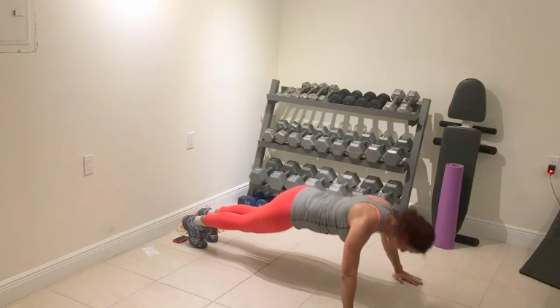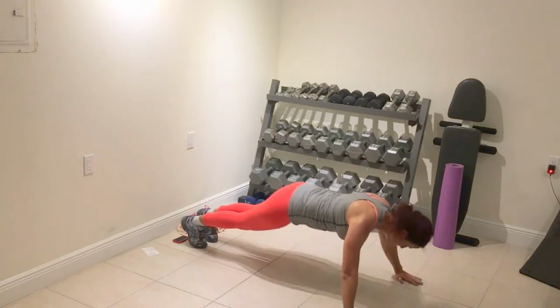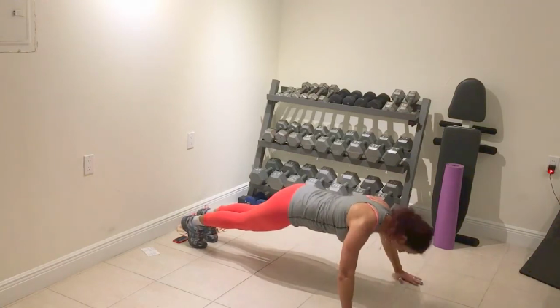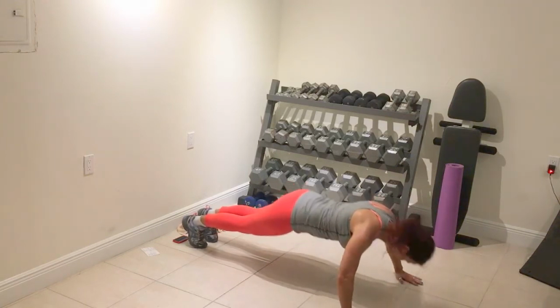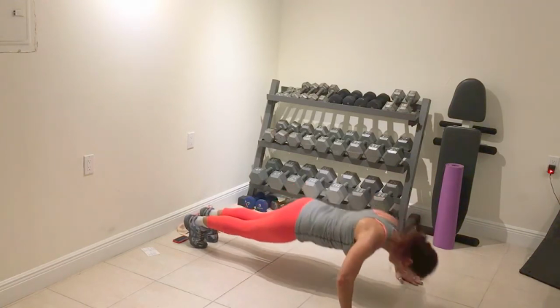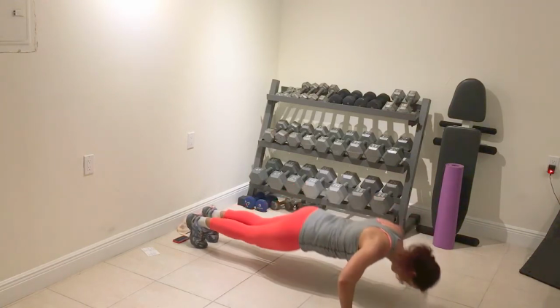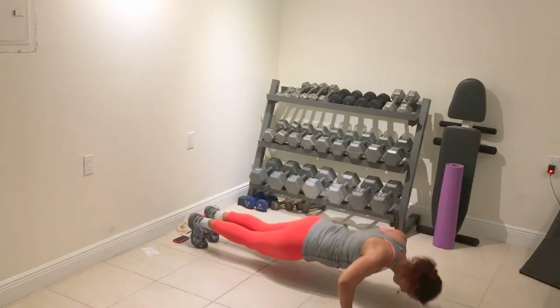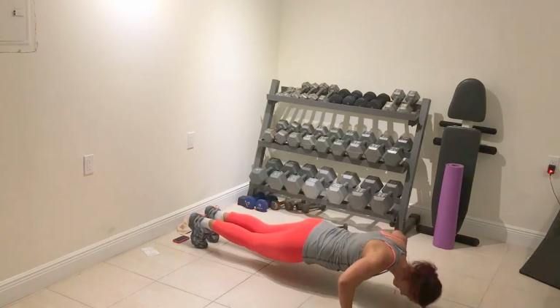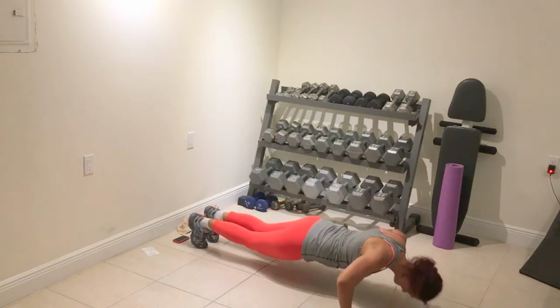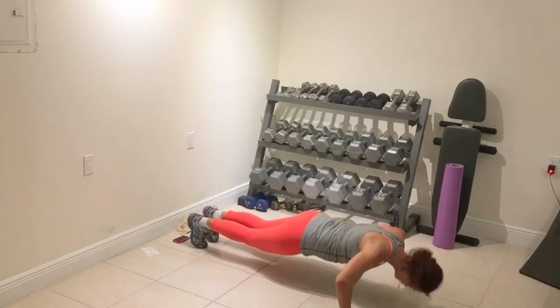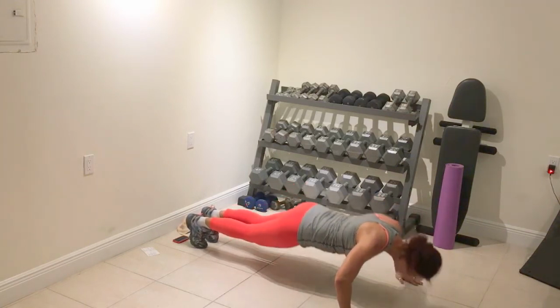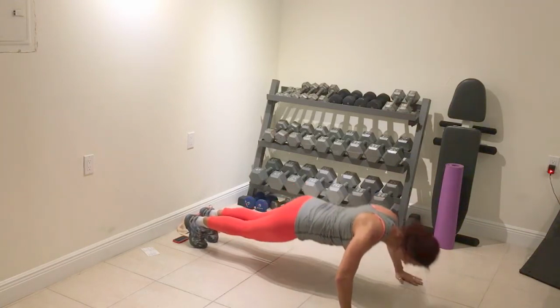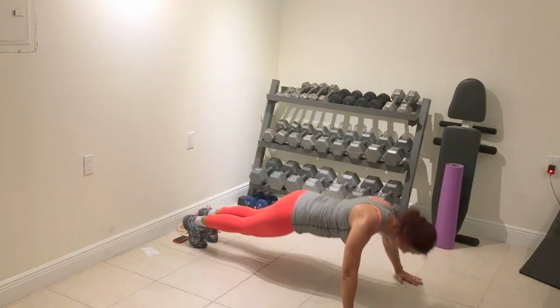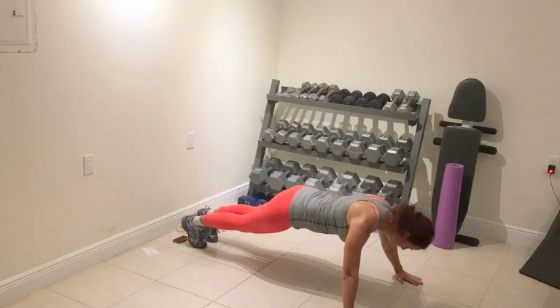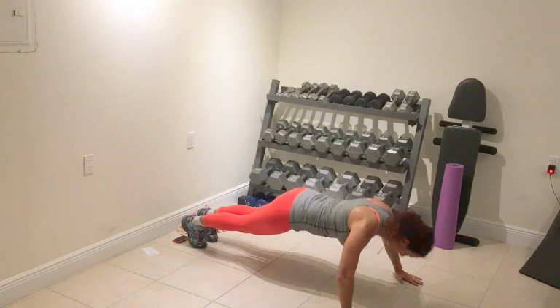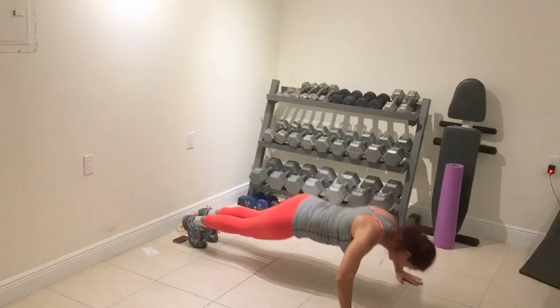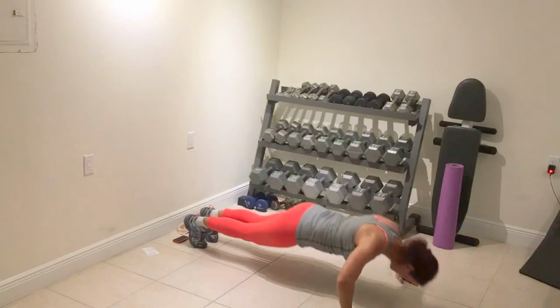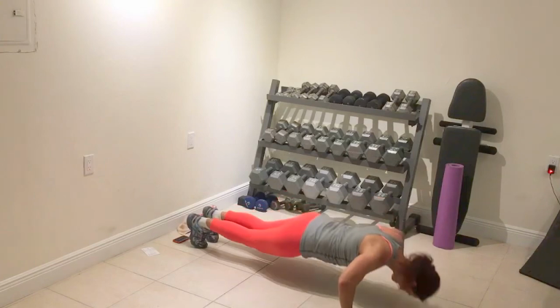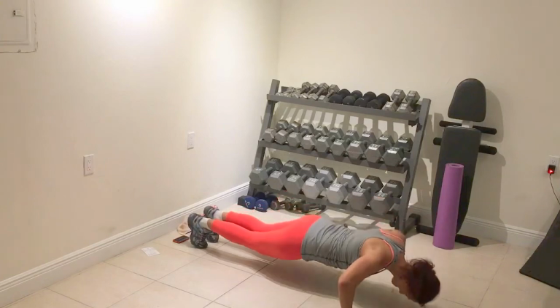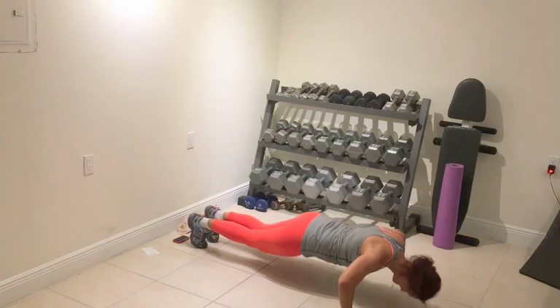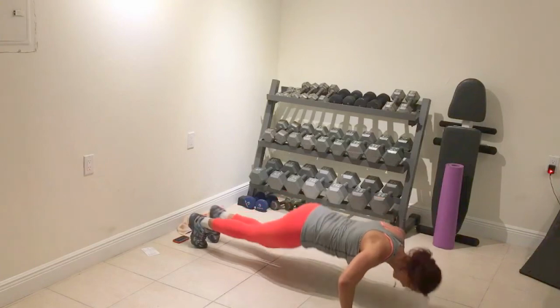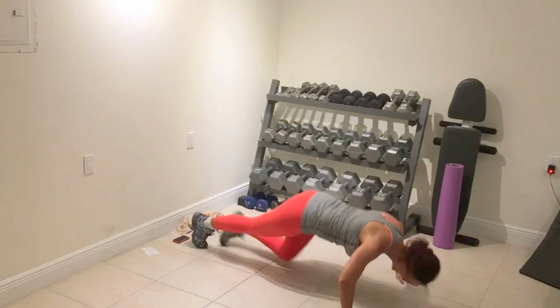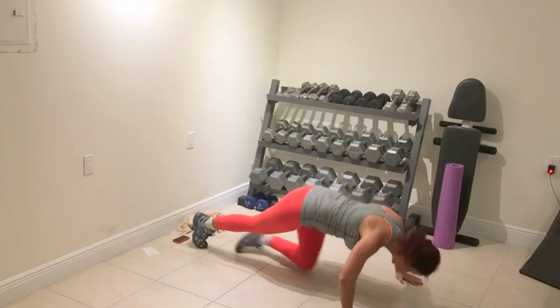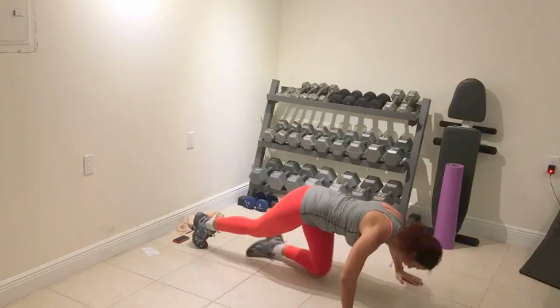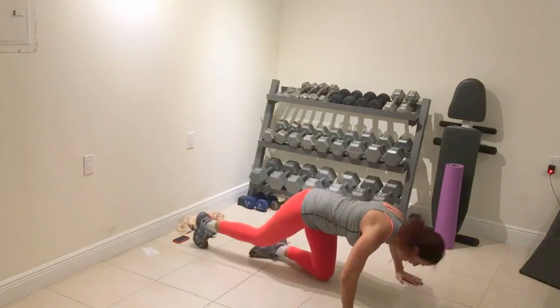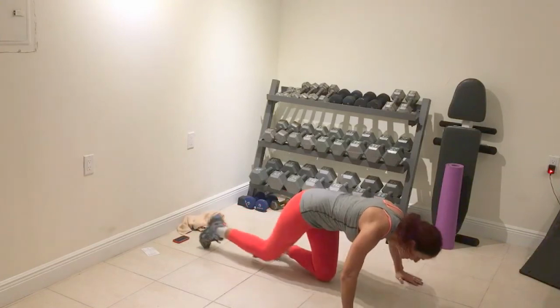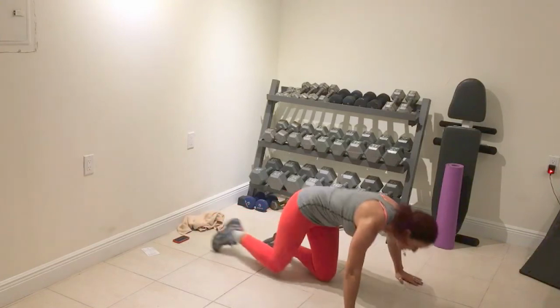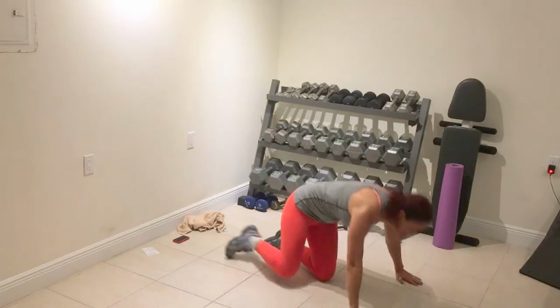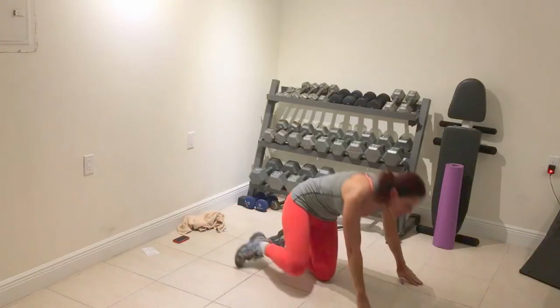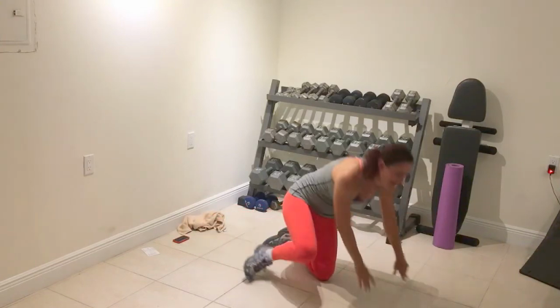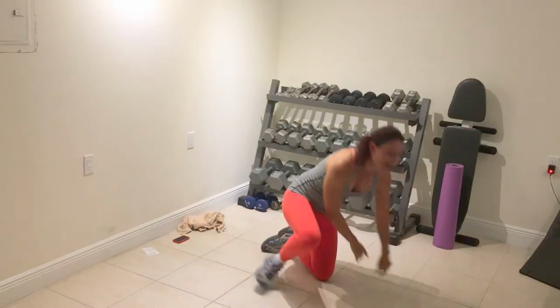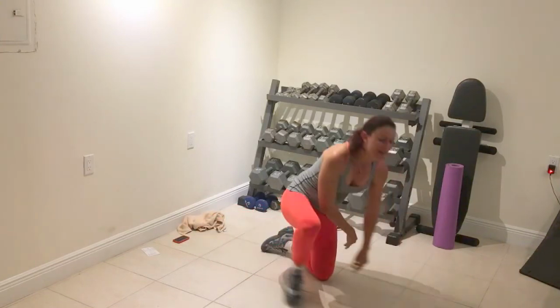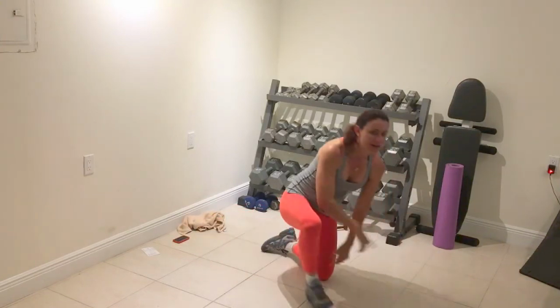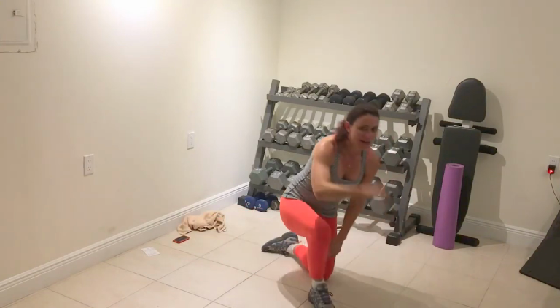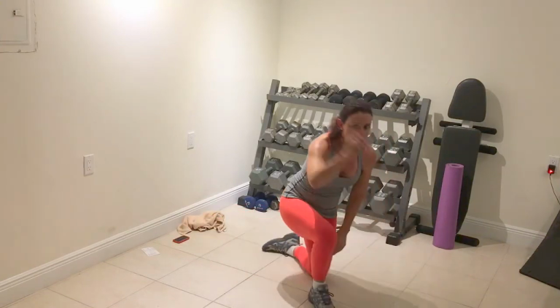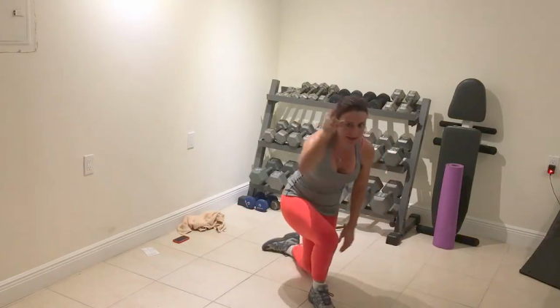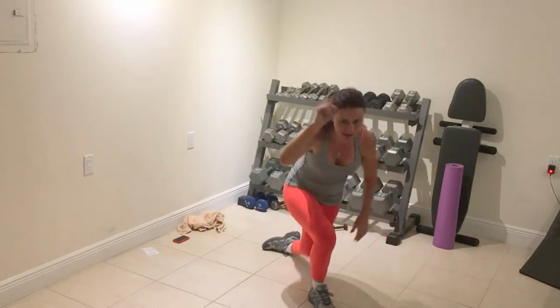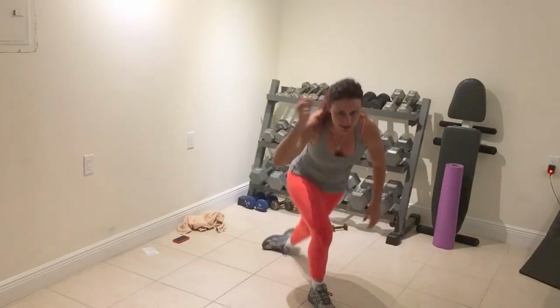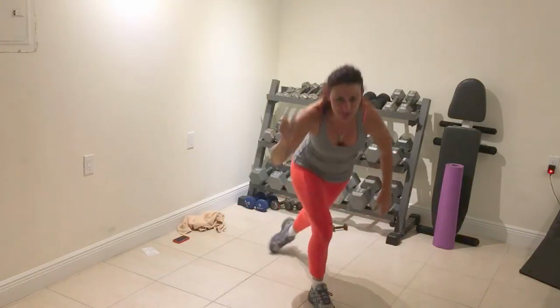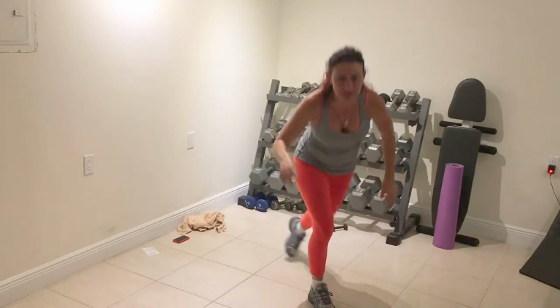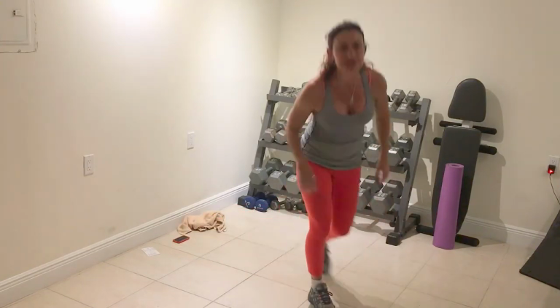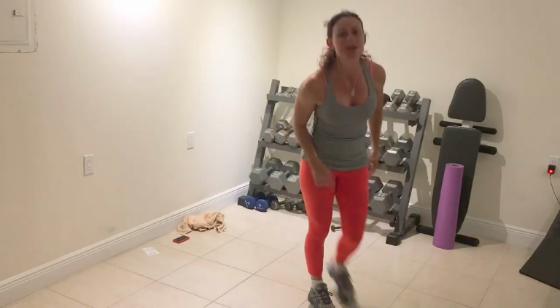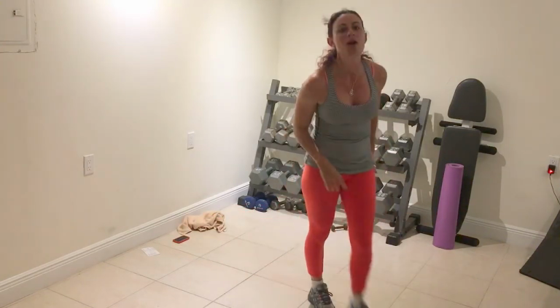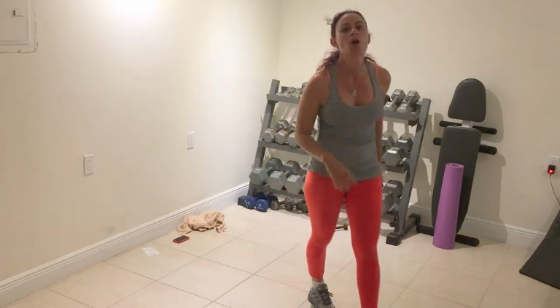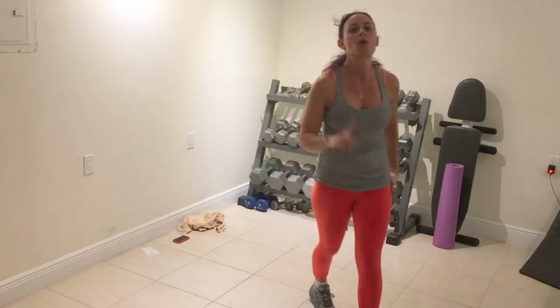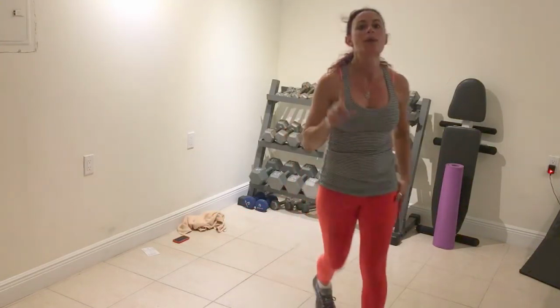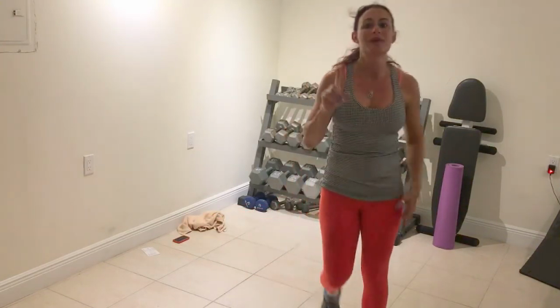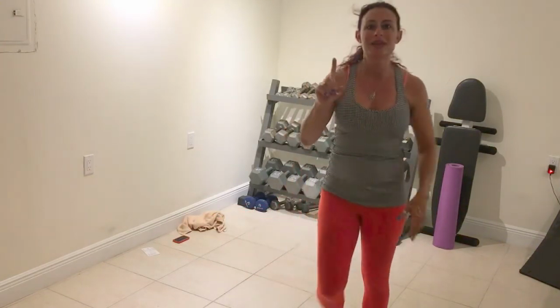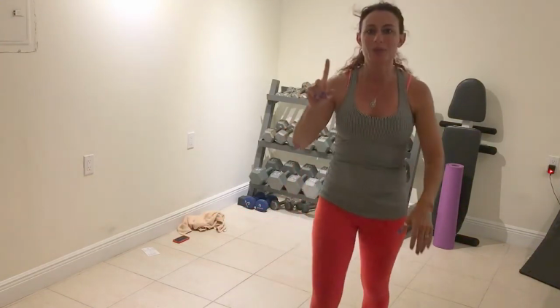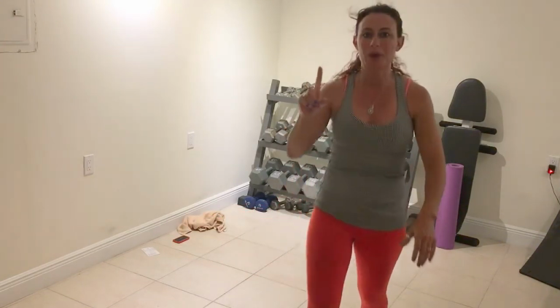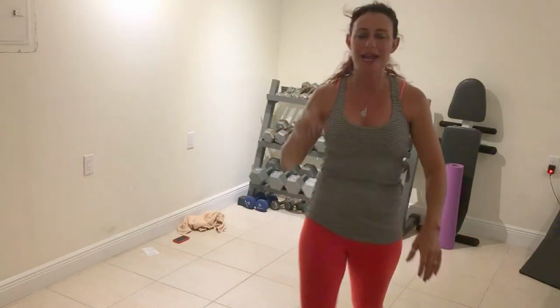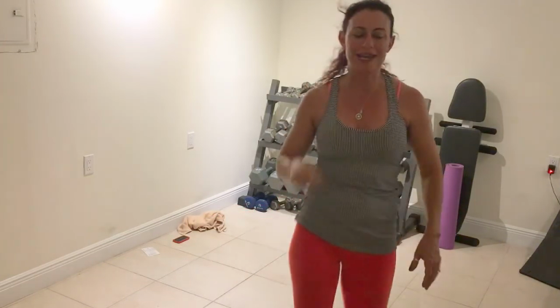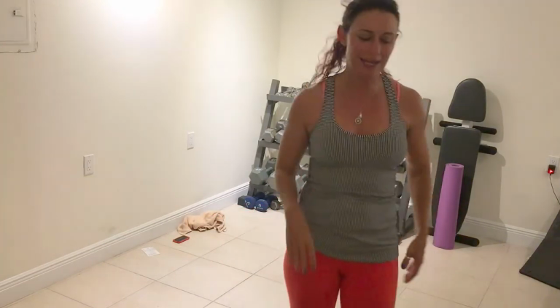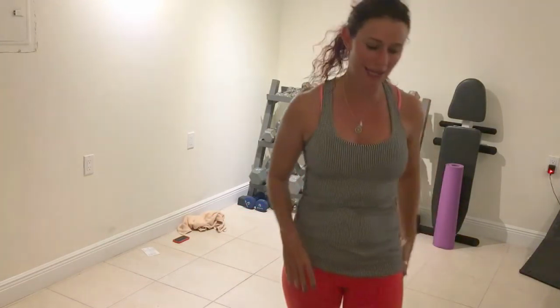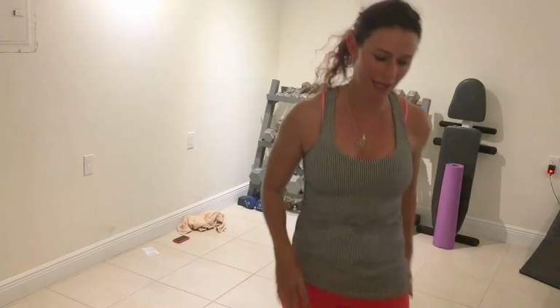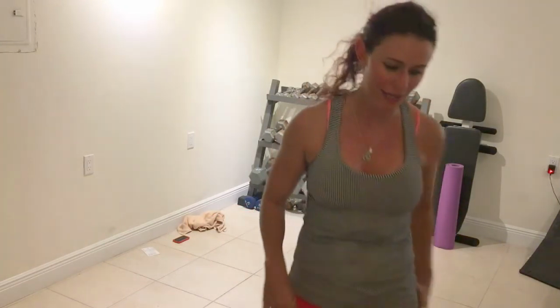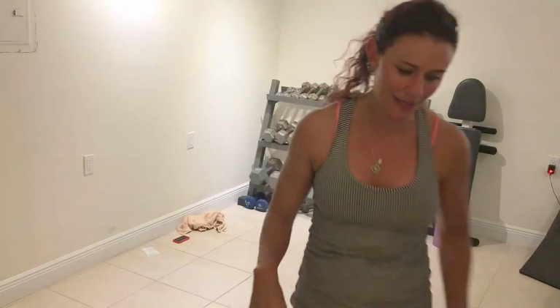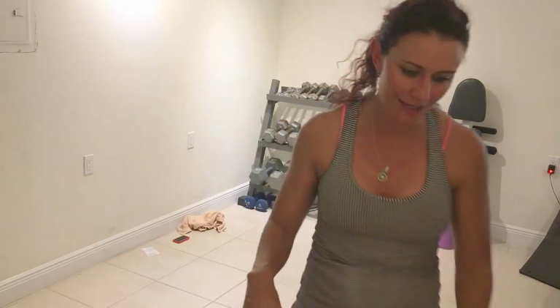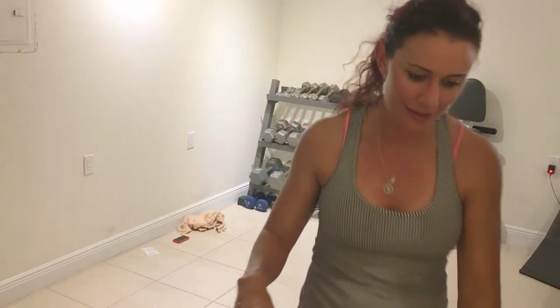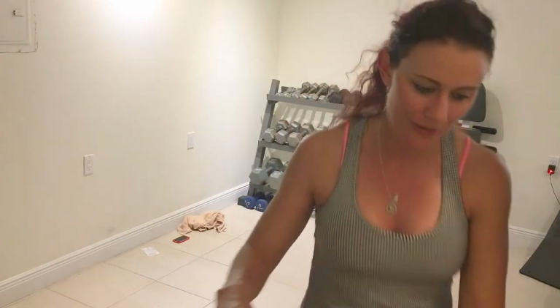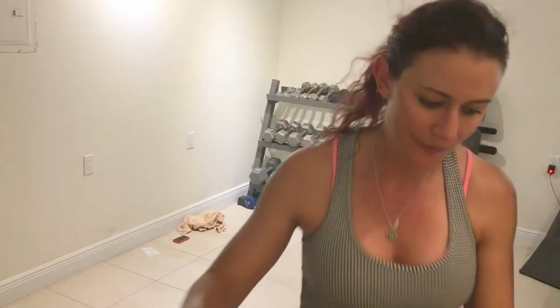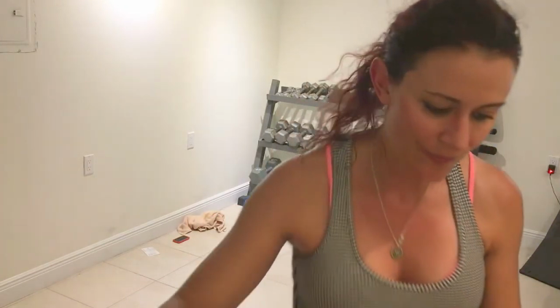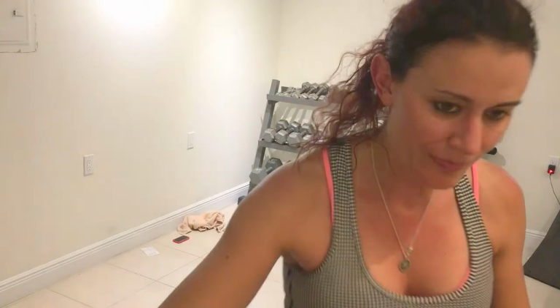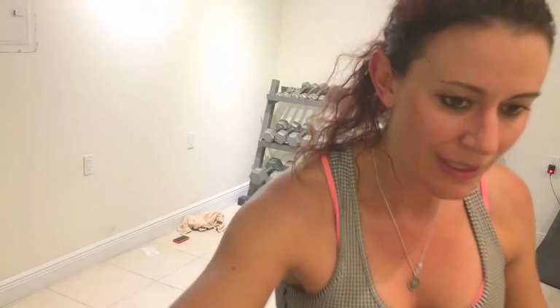Three, two, one. And rest. Body 3 — one minute break. Recover. Proceed.